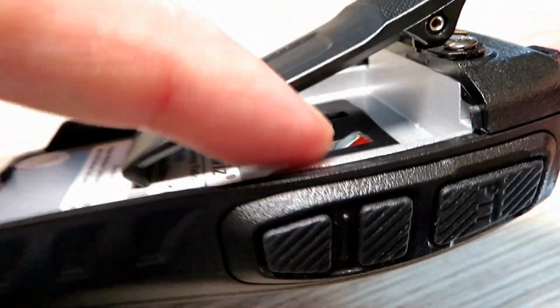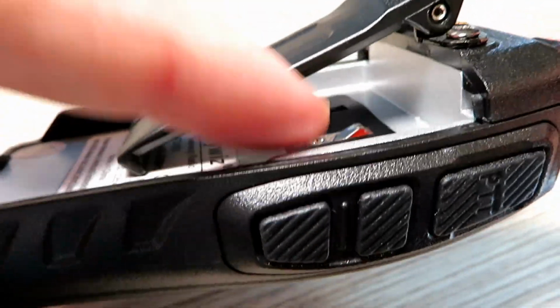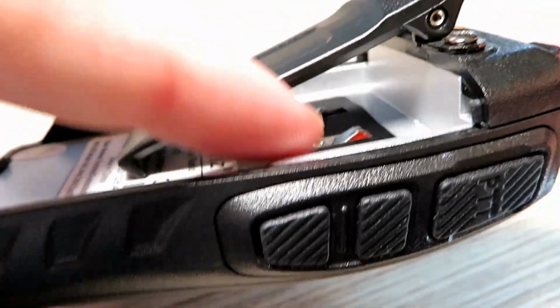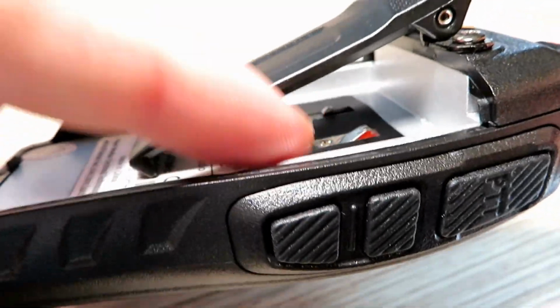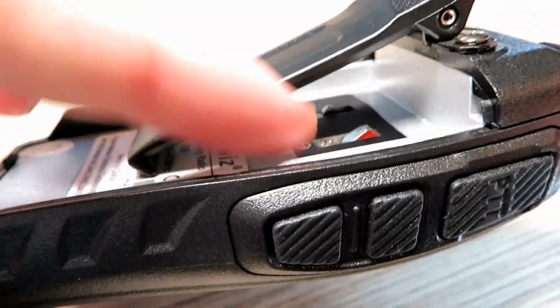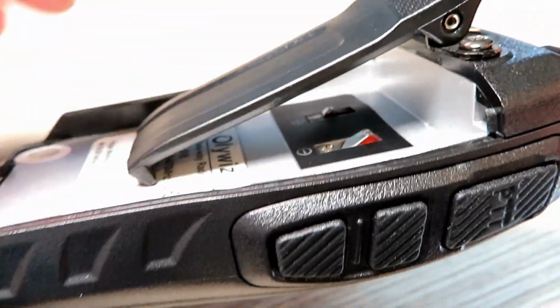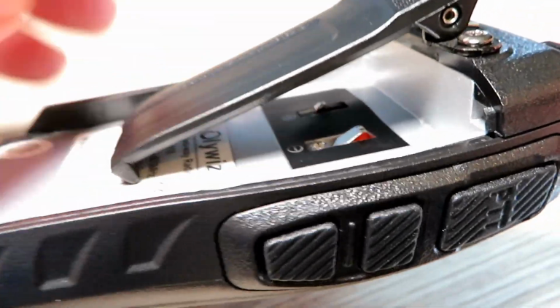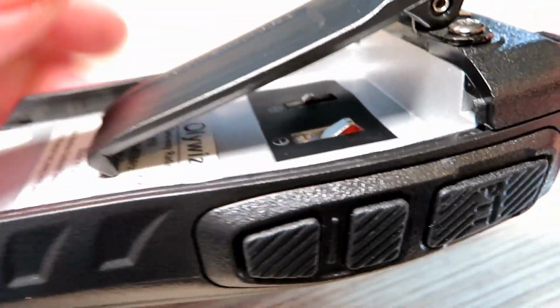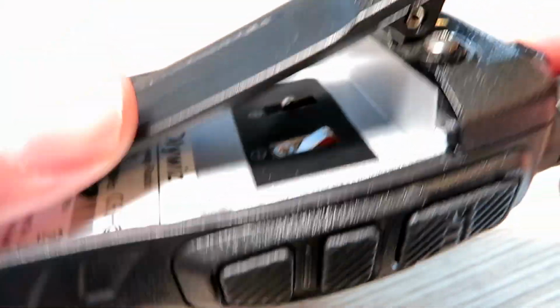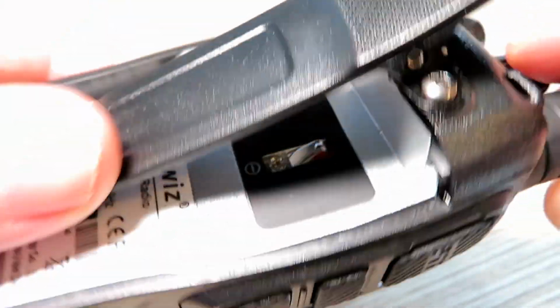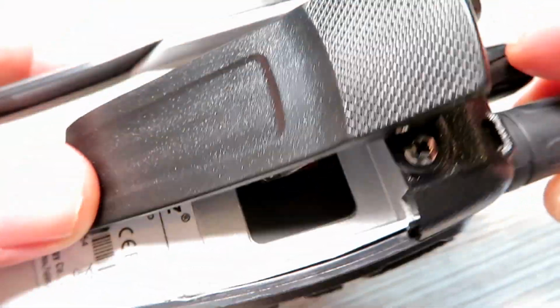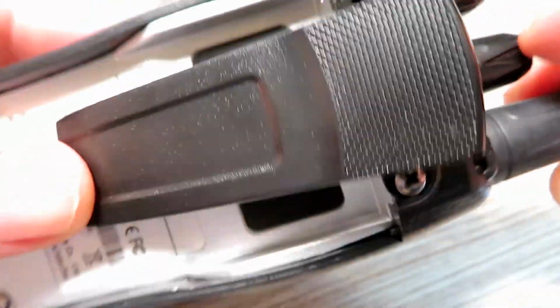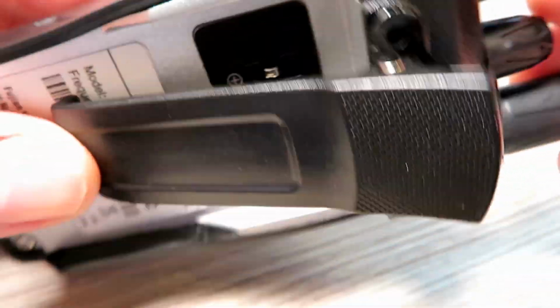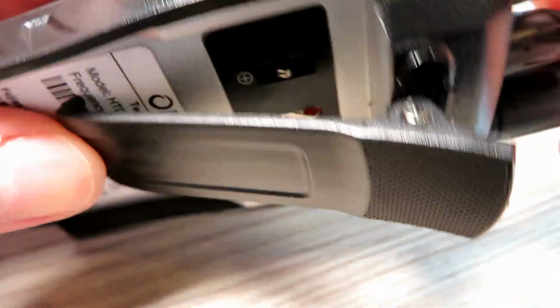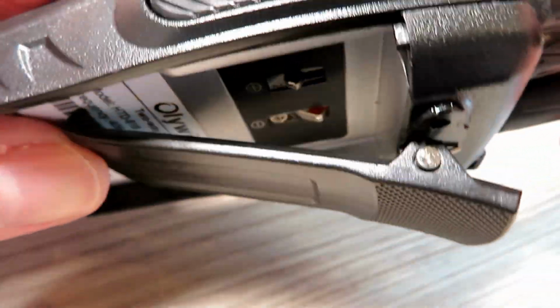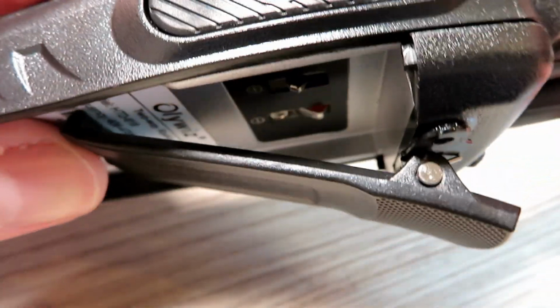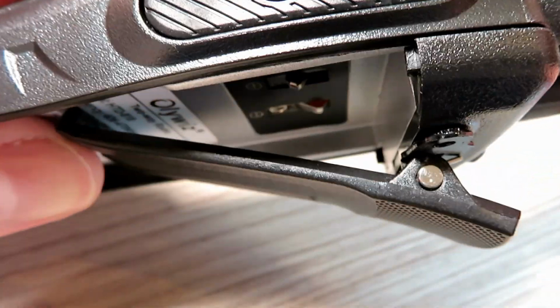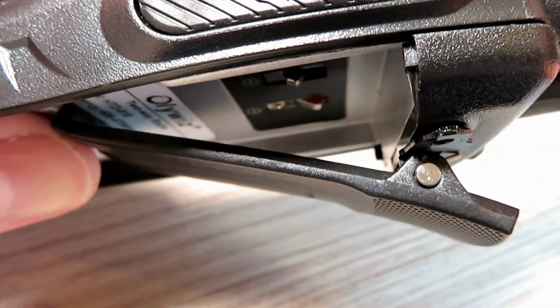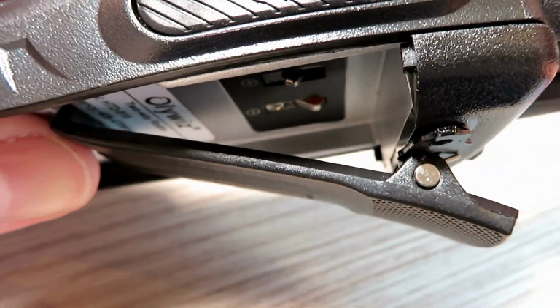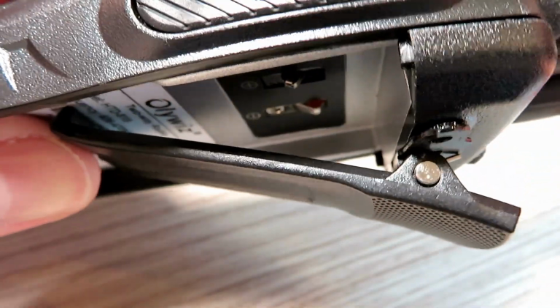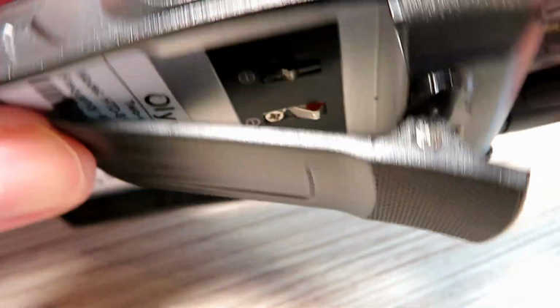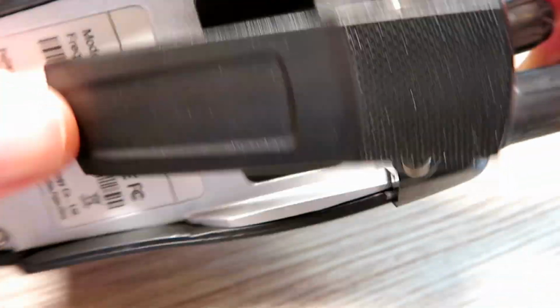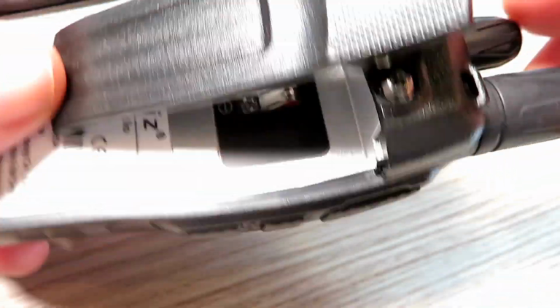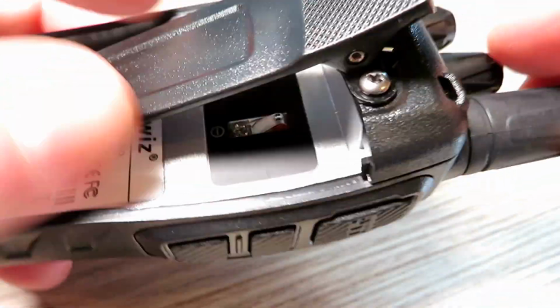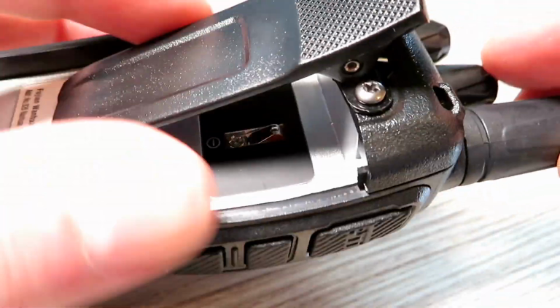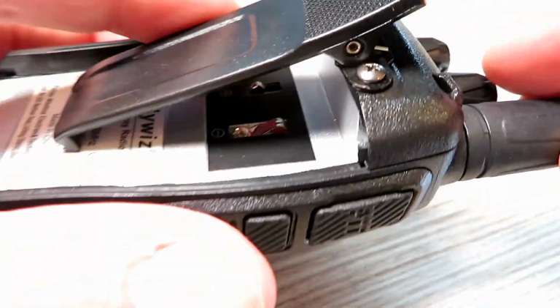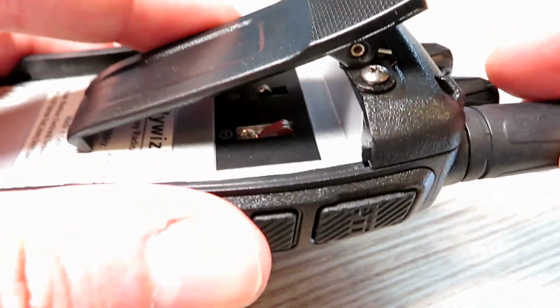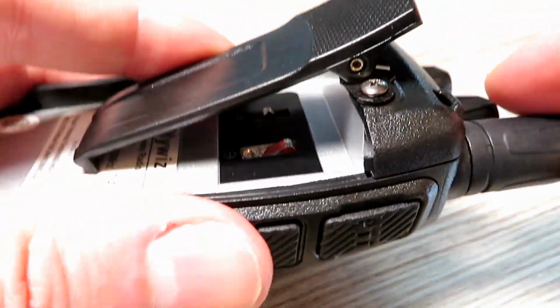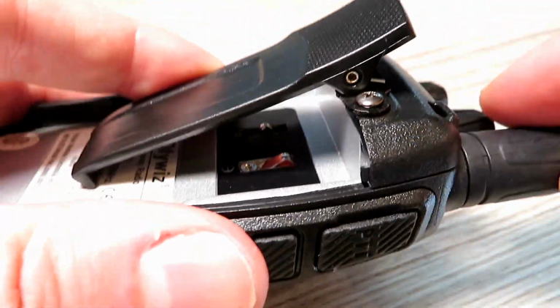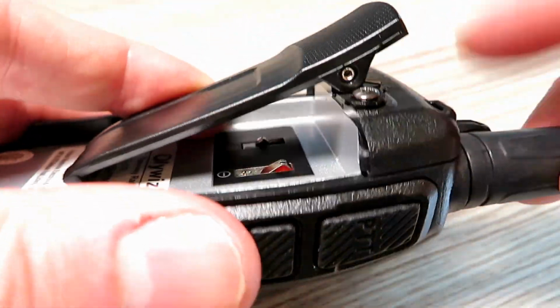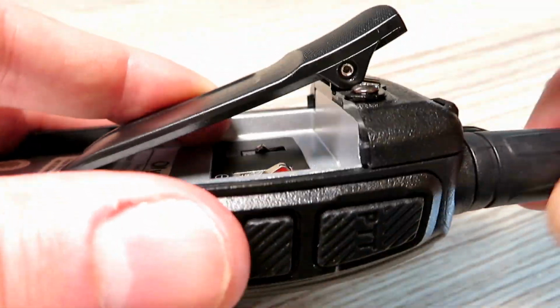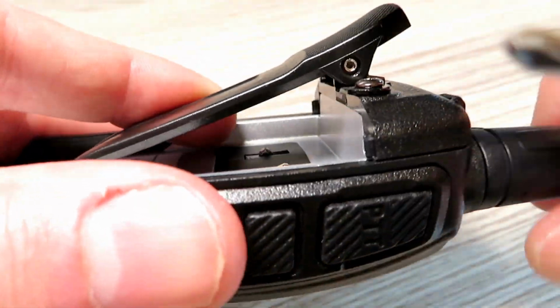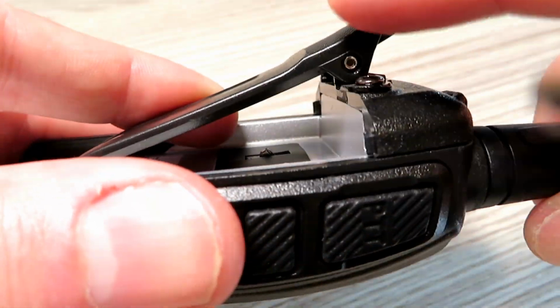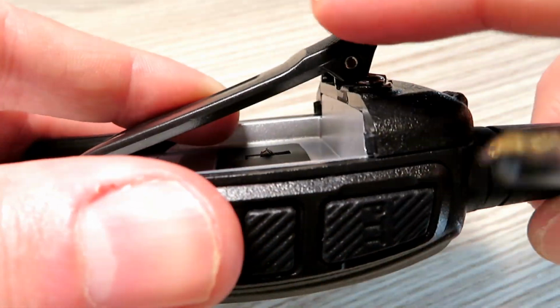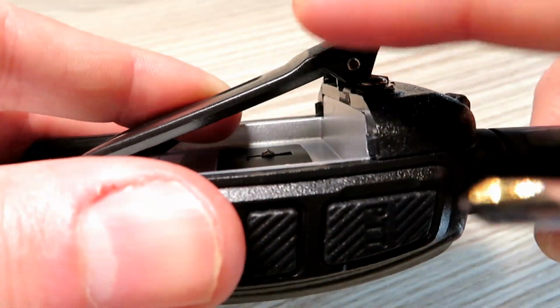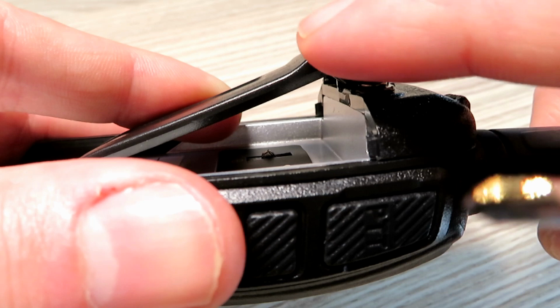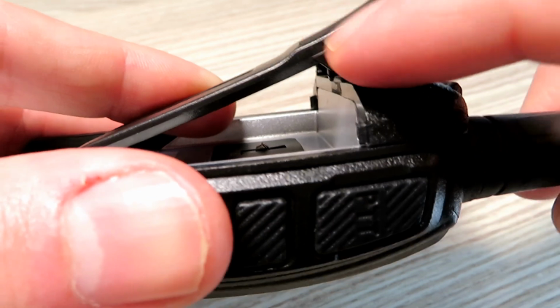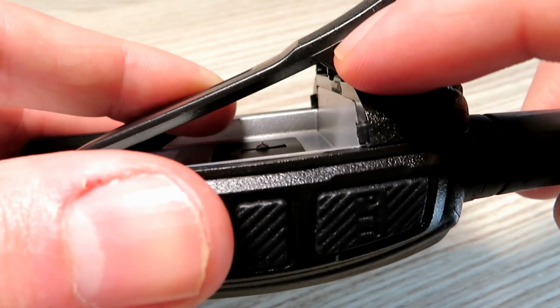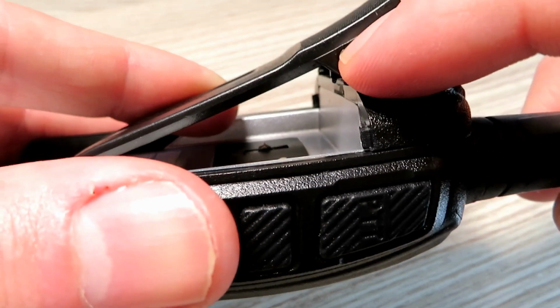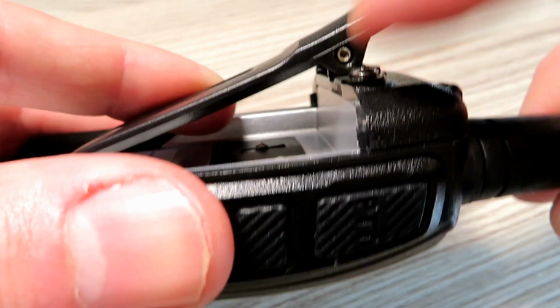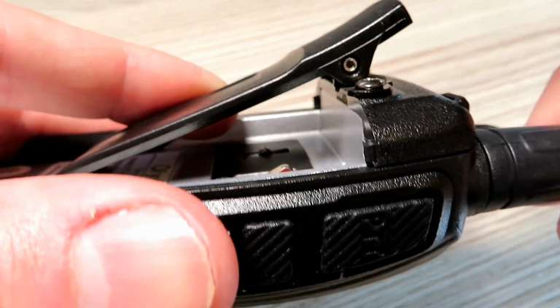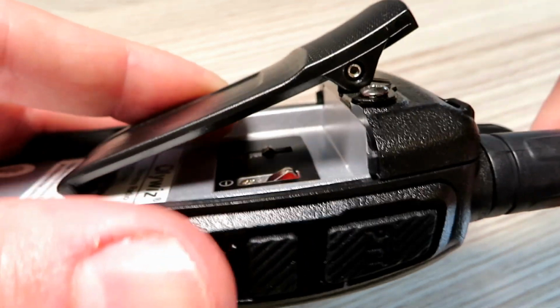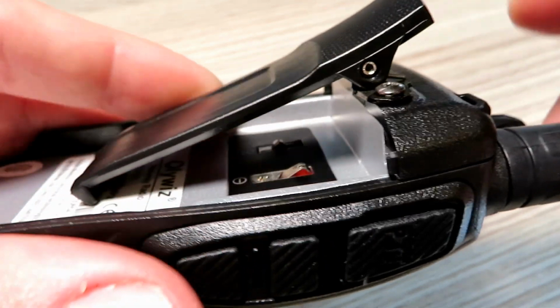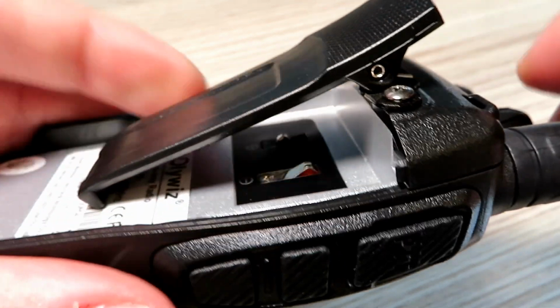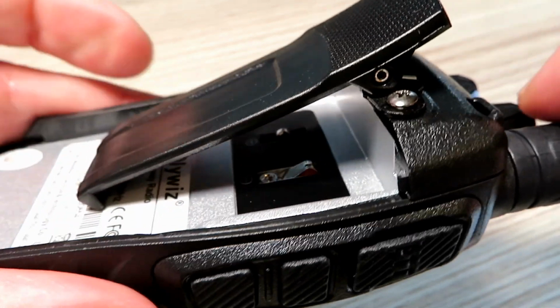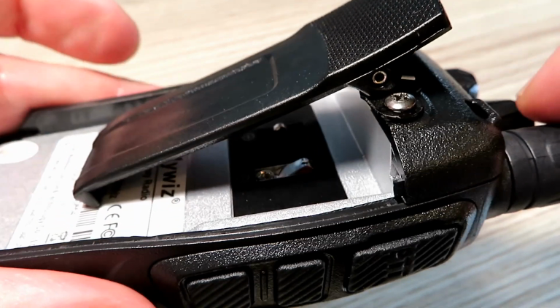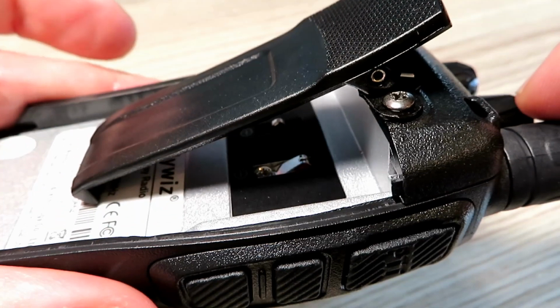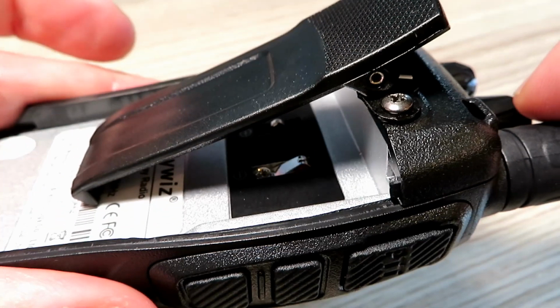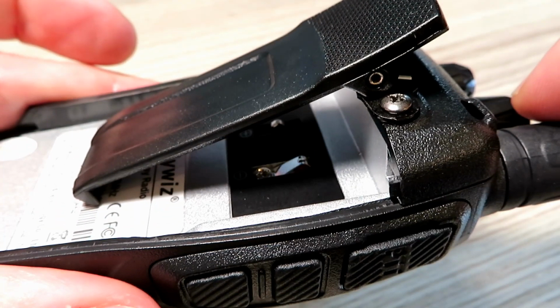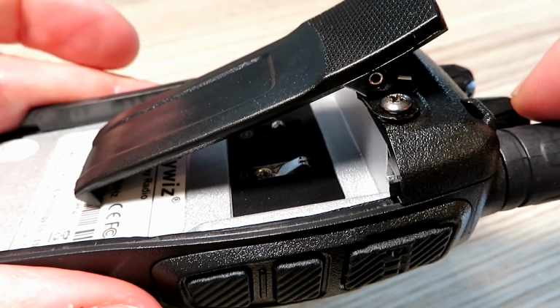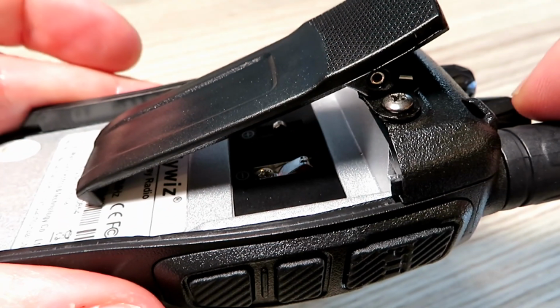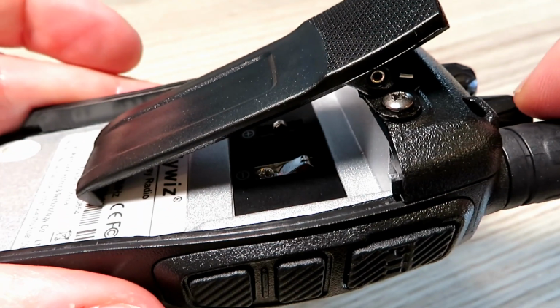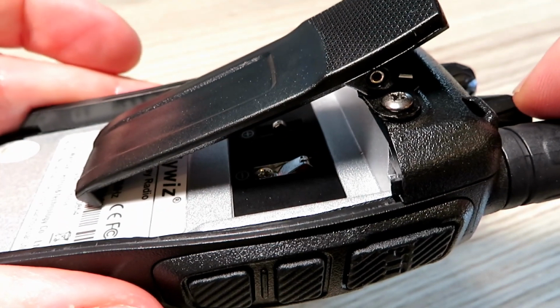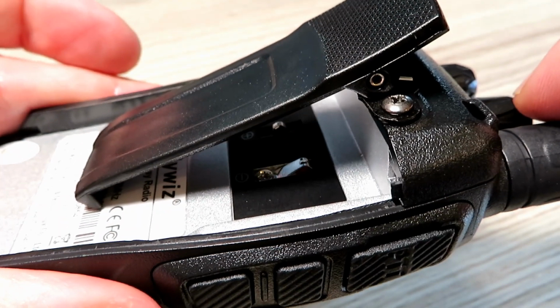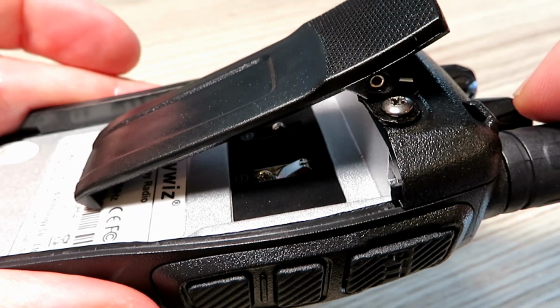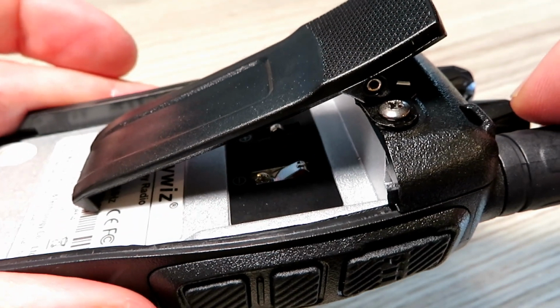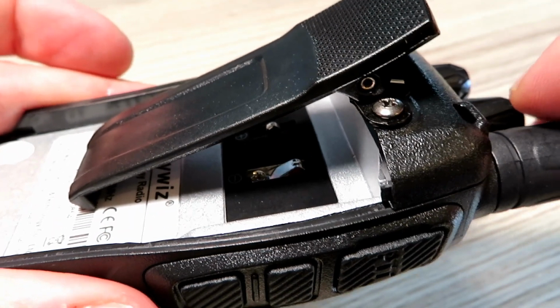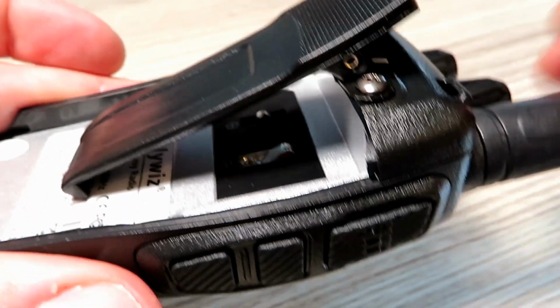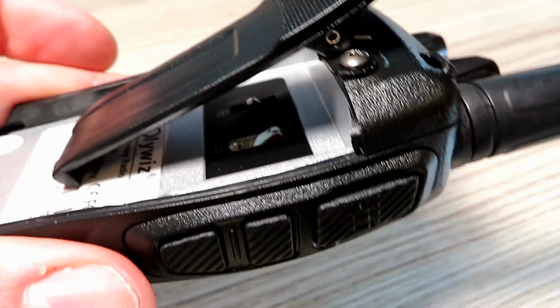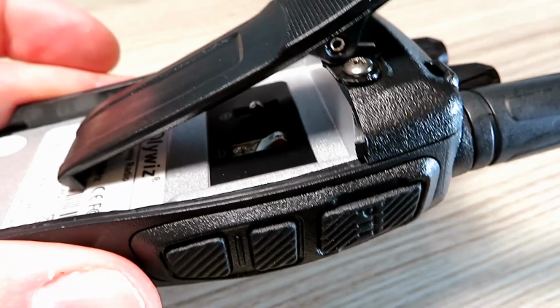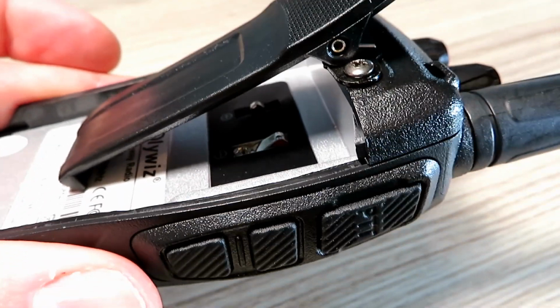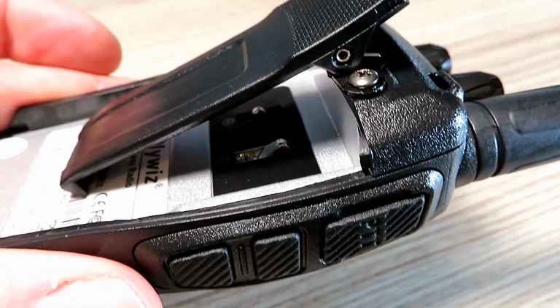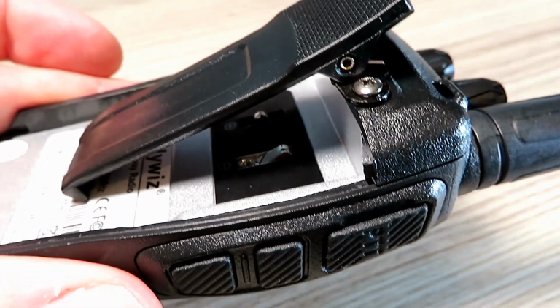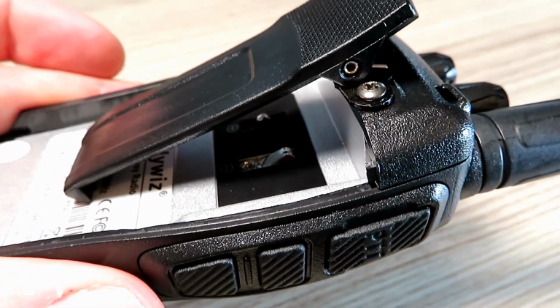A little tip: if you struggle to get these clips on on all these radios, simply remove the battery — it makes things much easier. There's a little top tip for you.